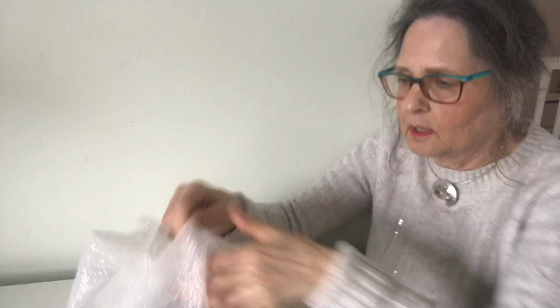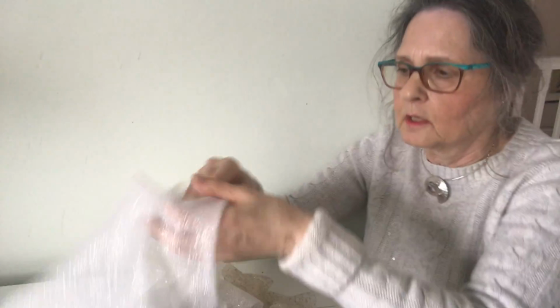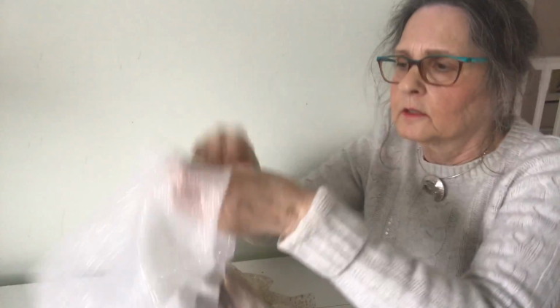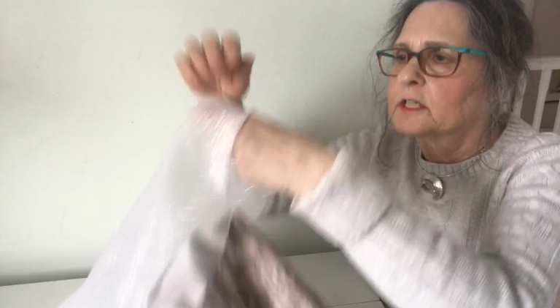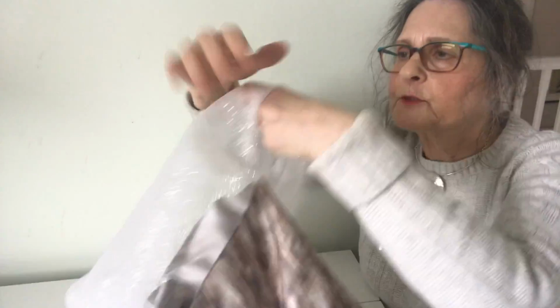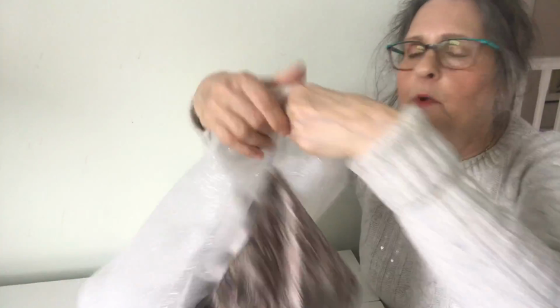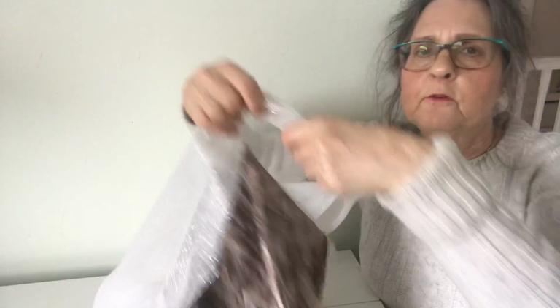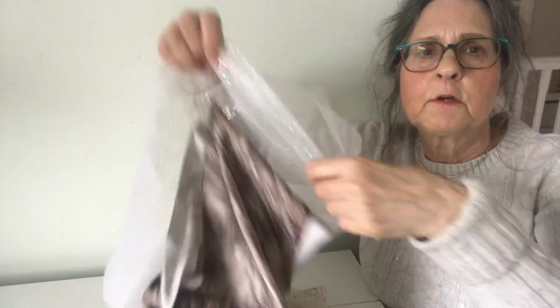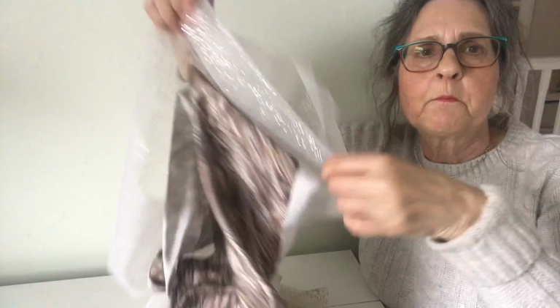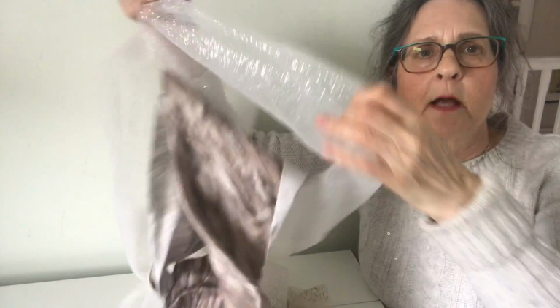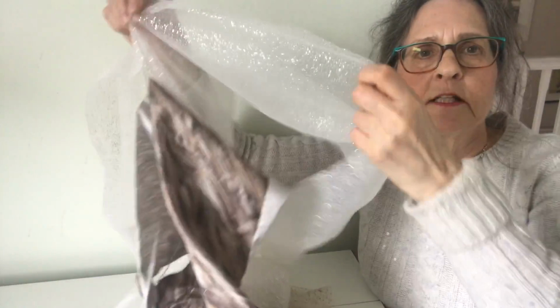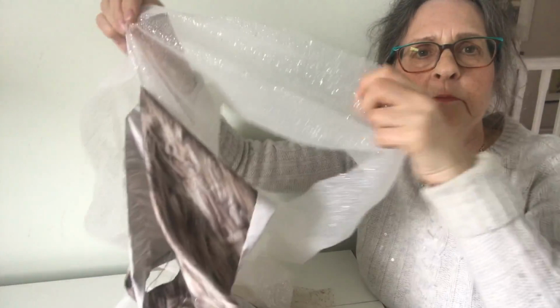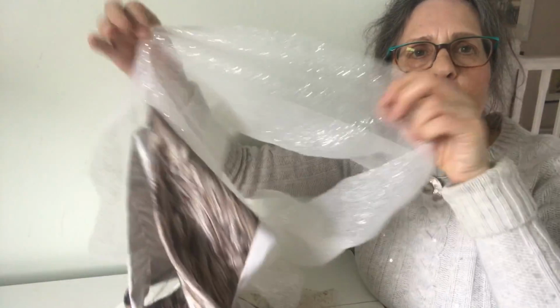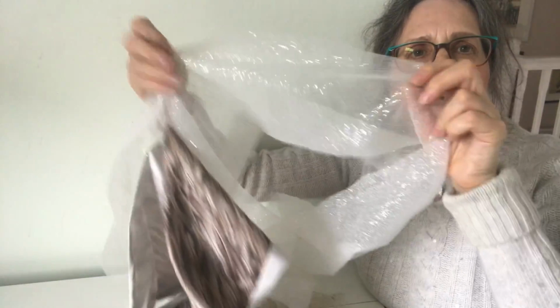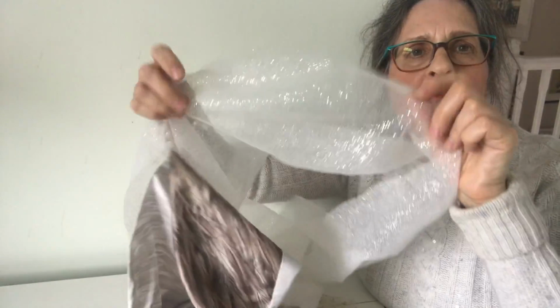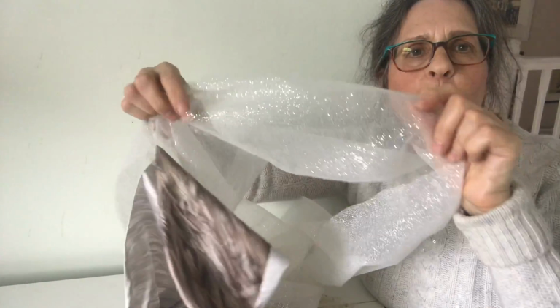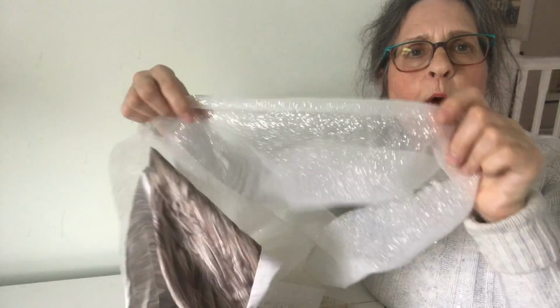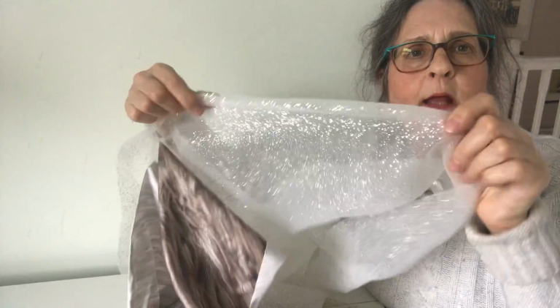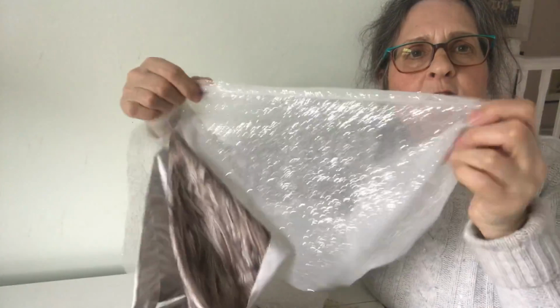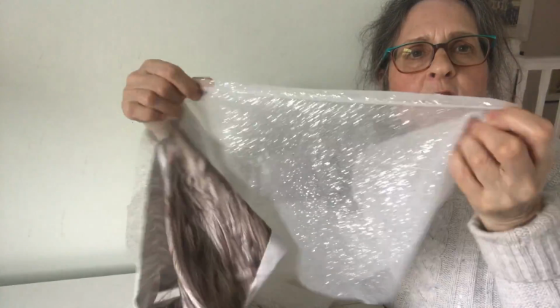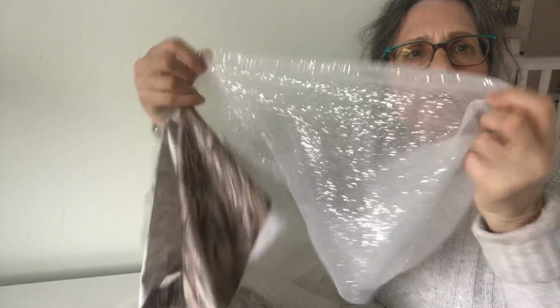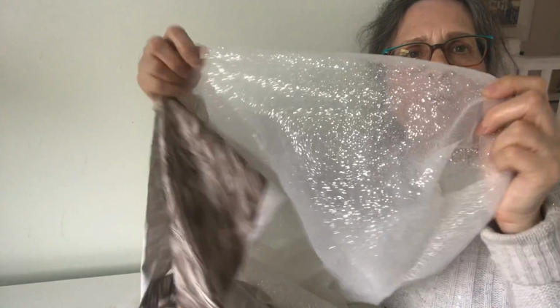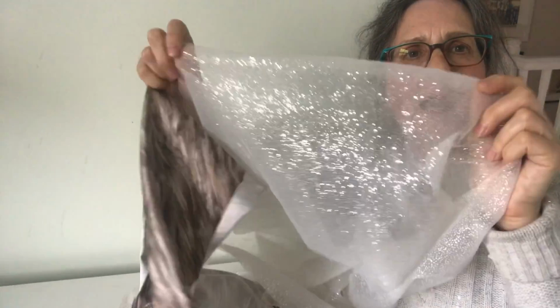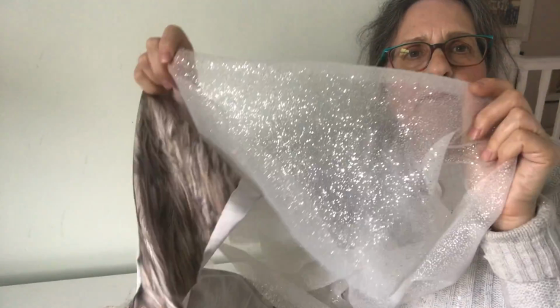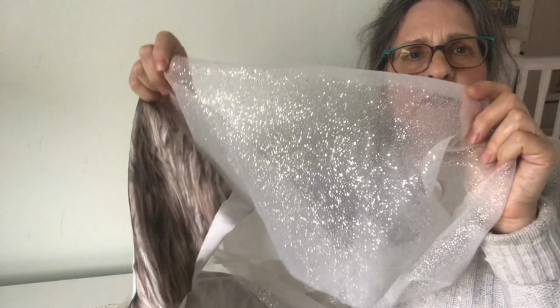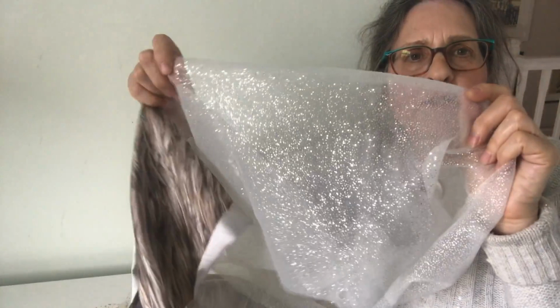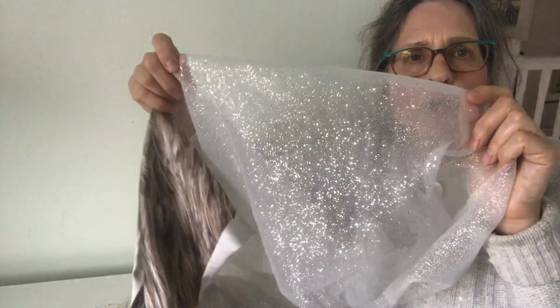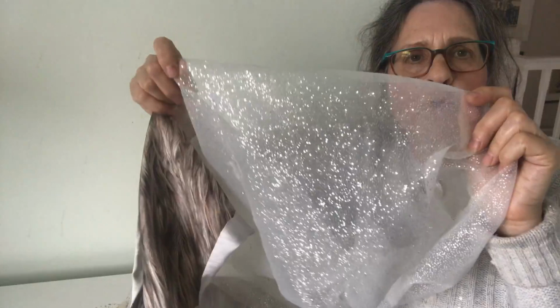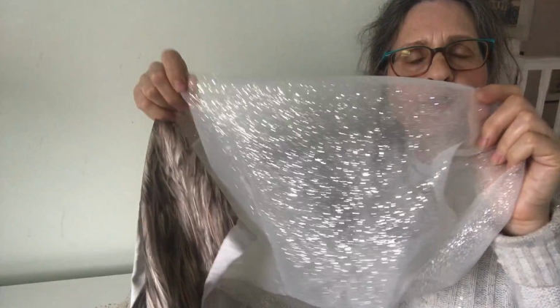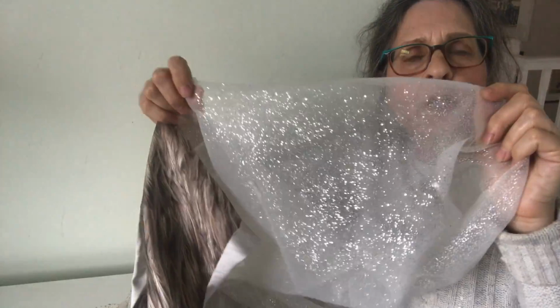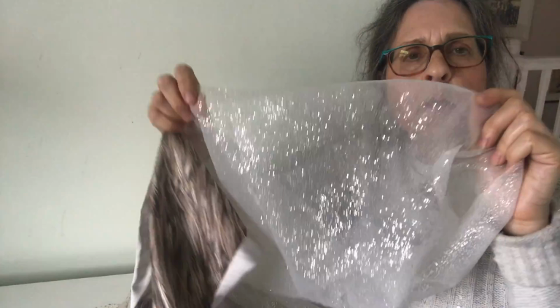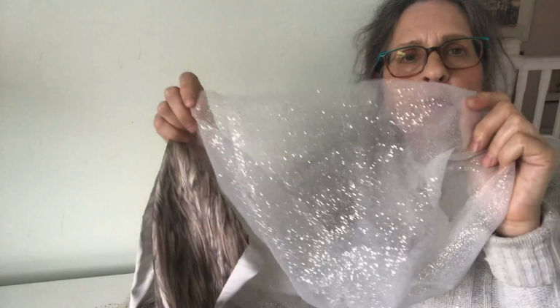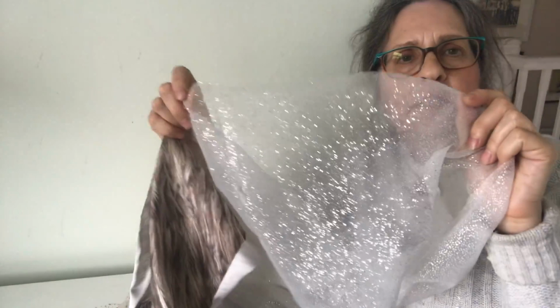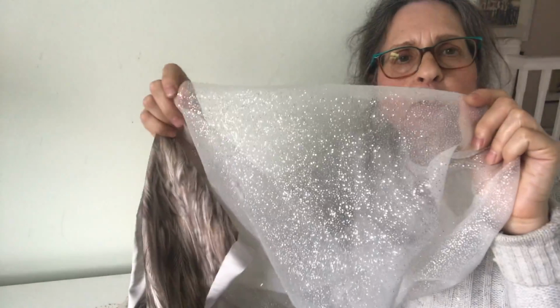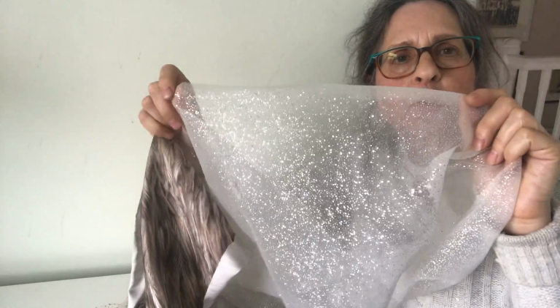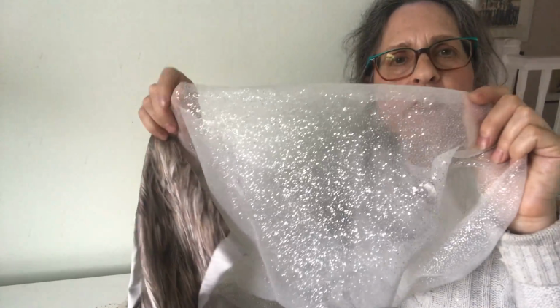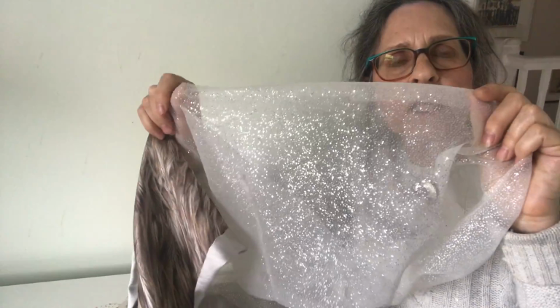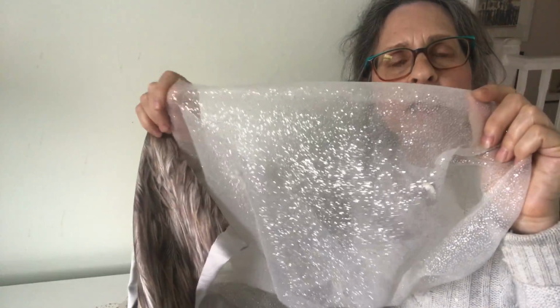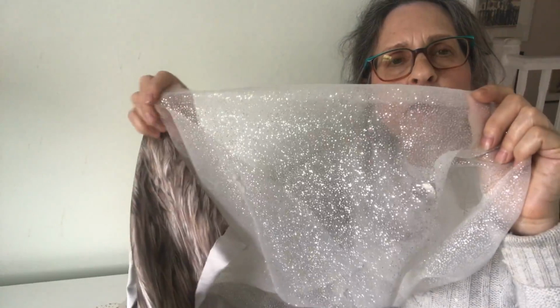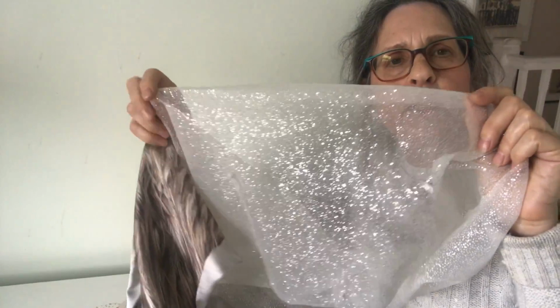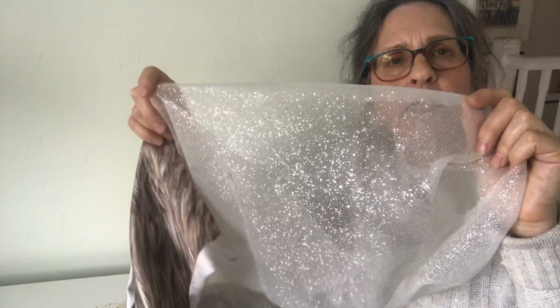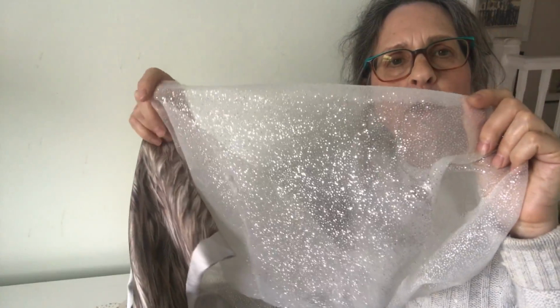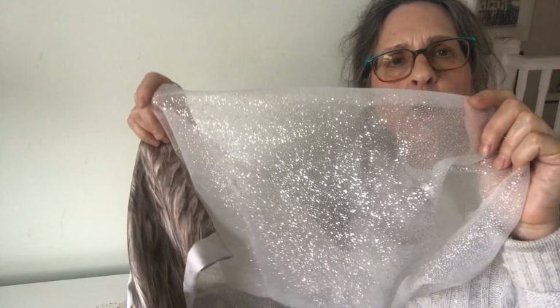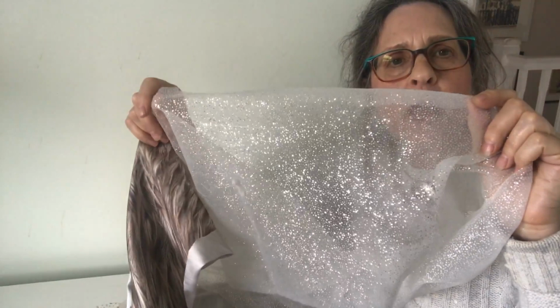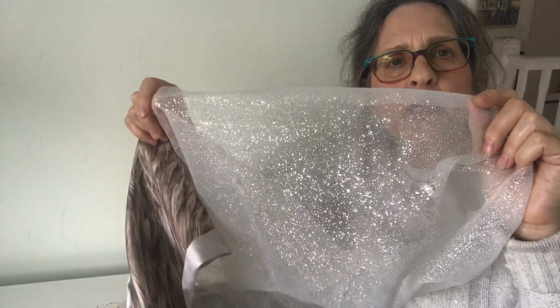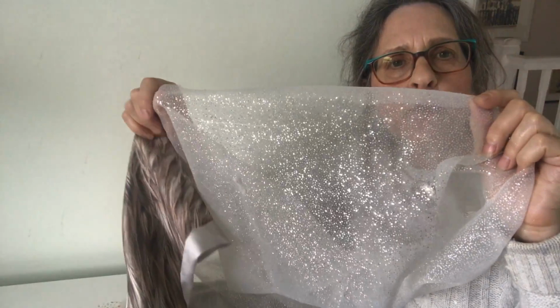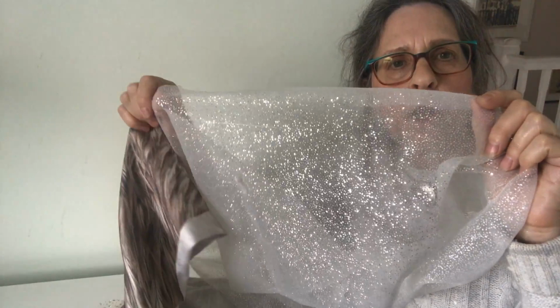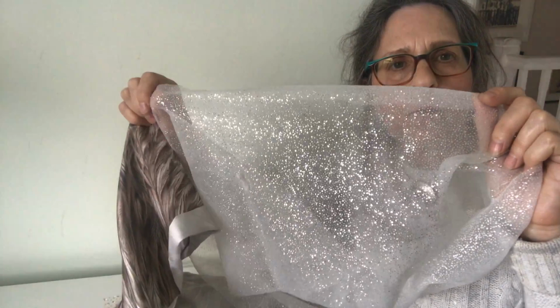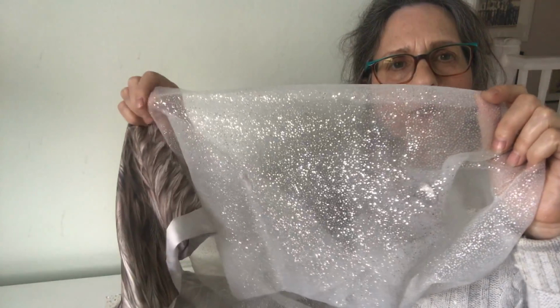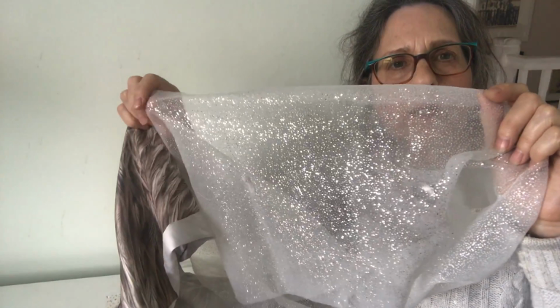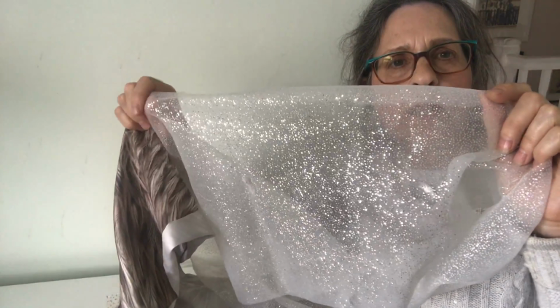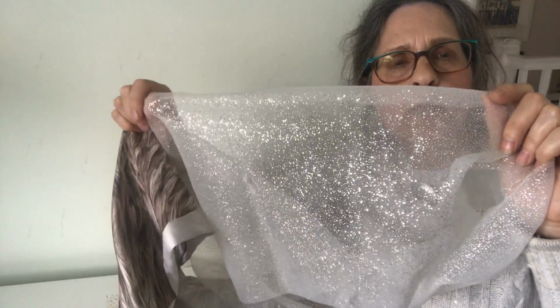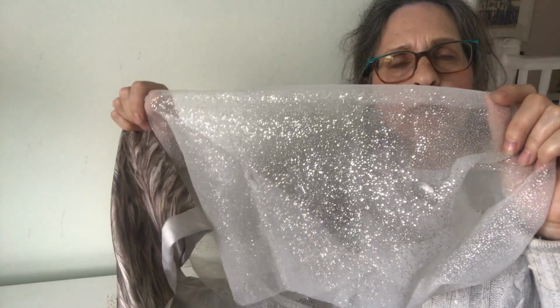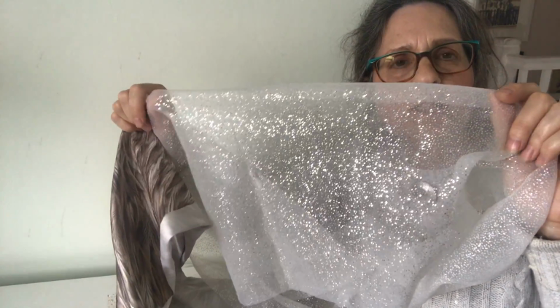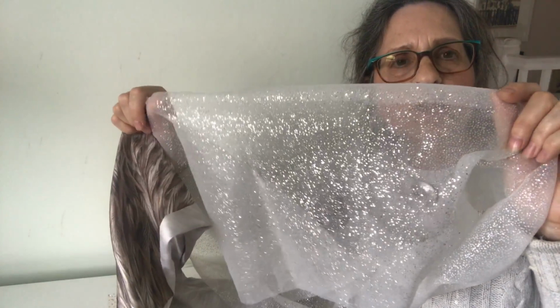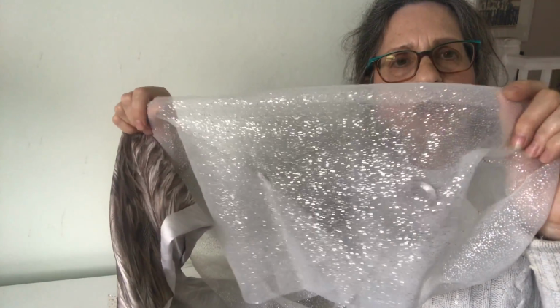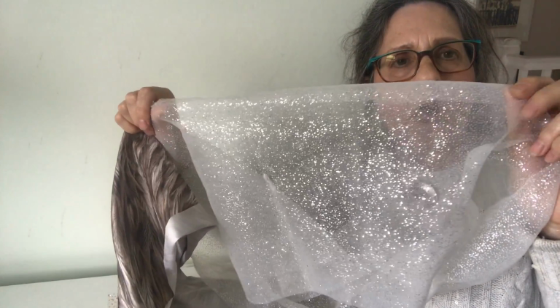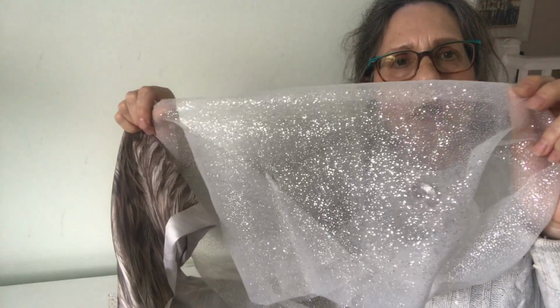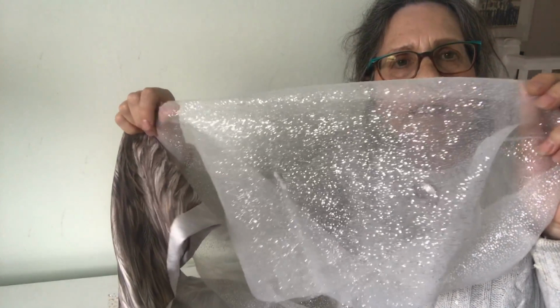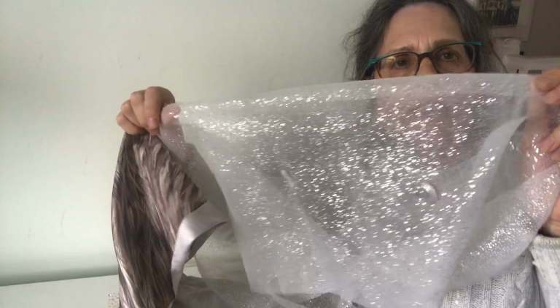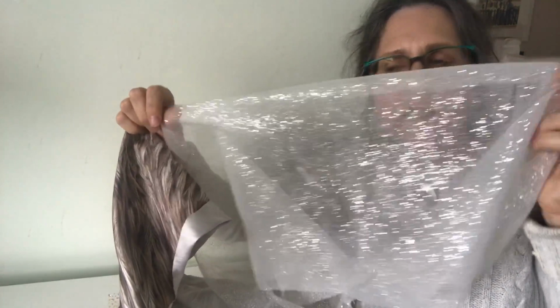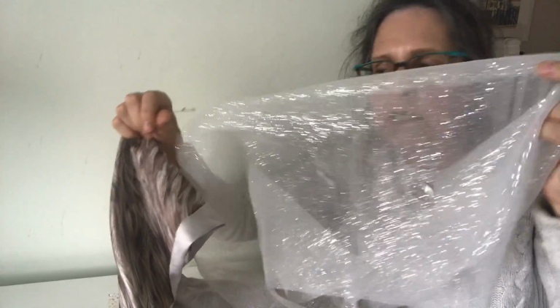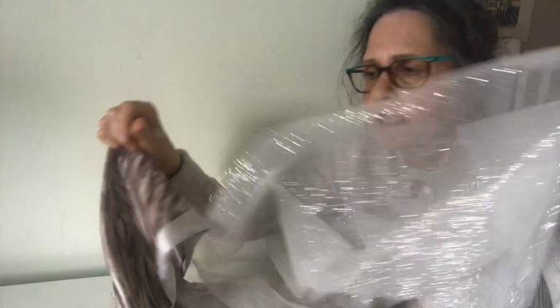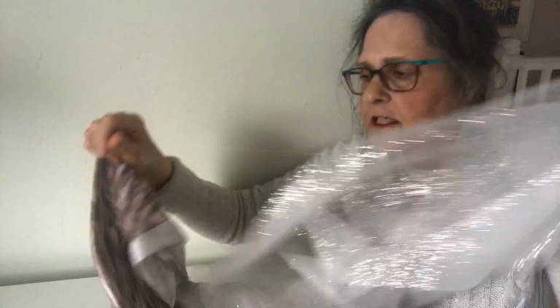This one reminded me of wet paving stones, but it could equally go anywhere where a little bit of shine is needed.